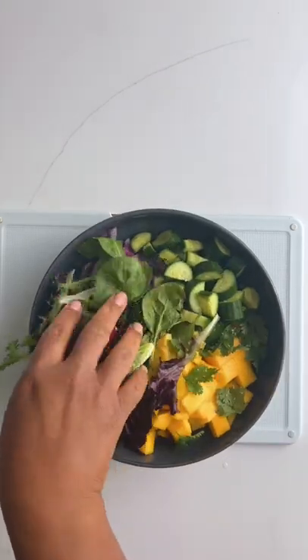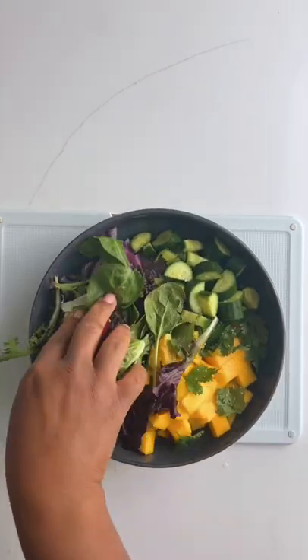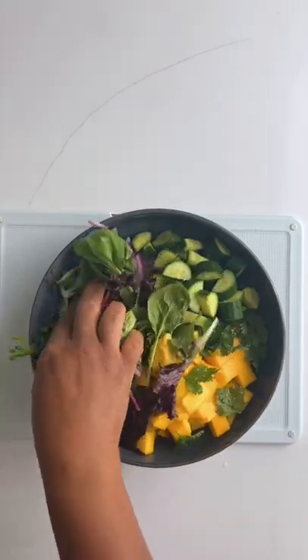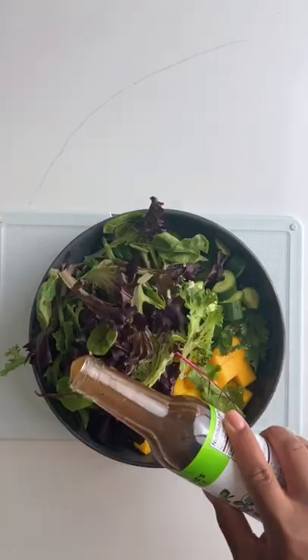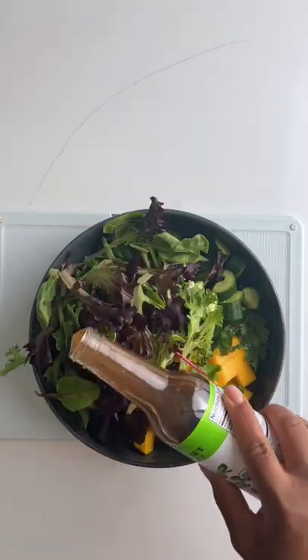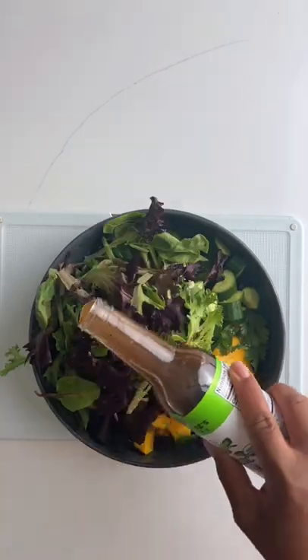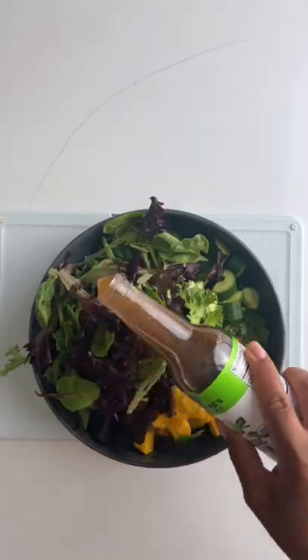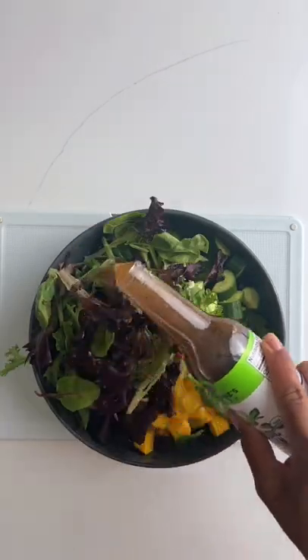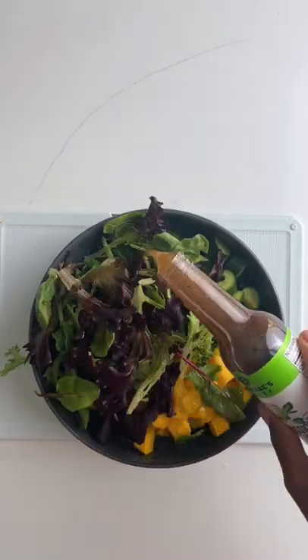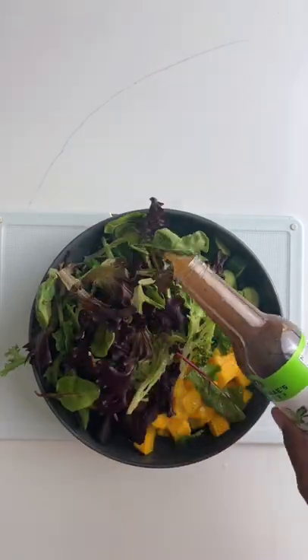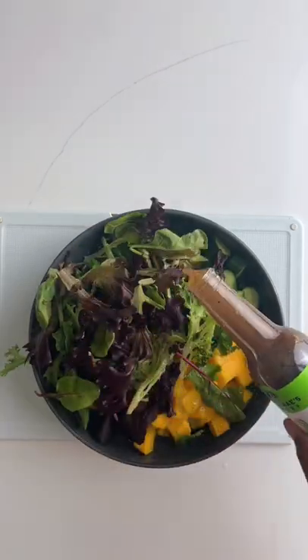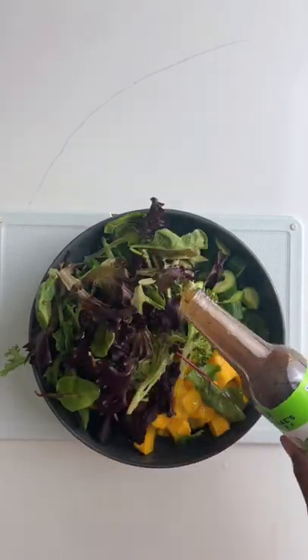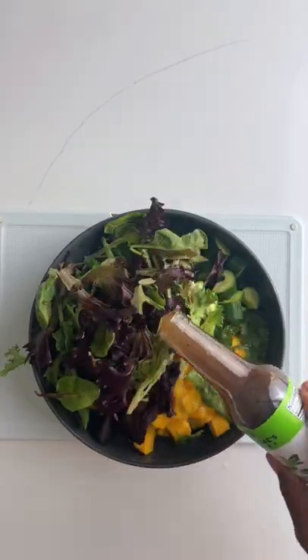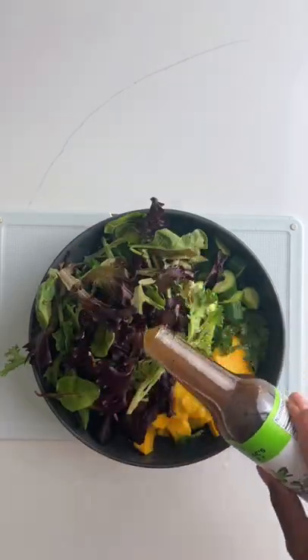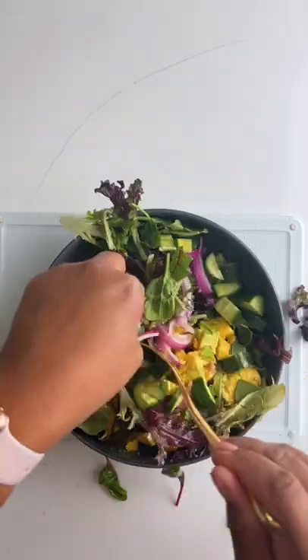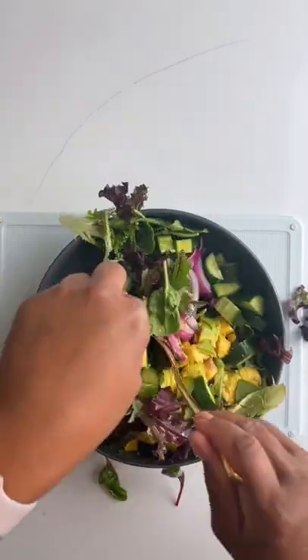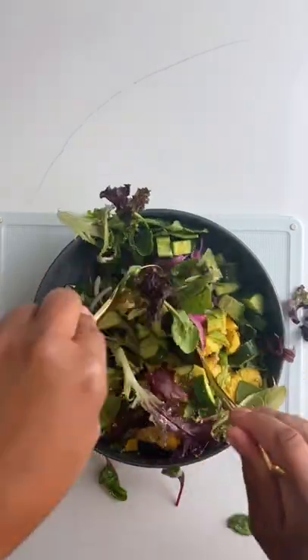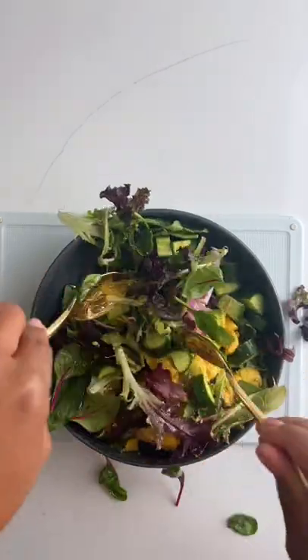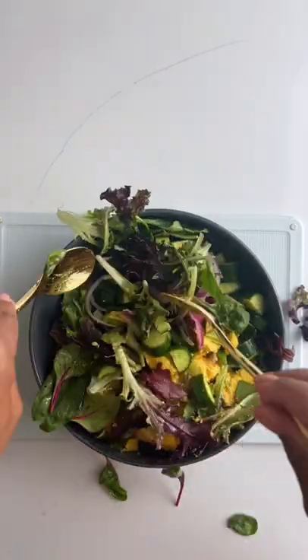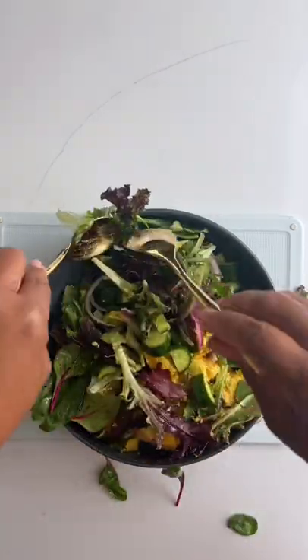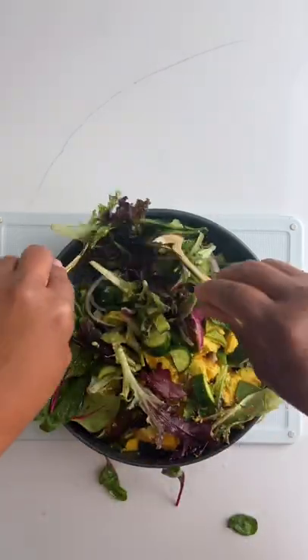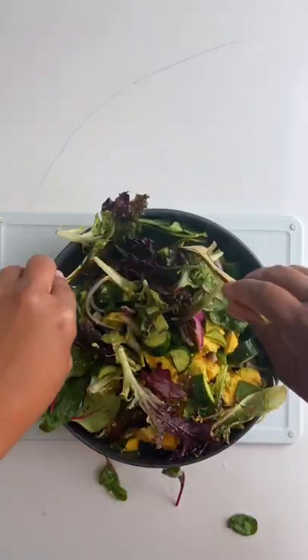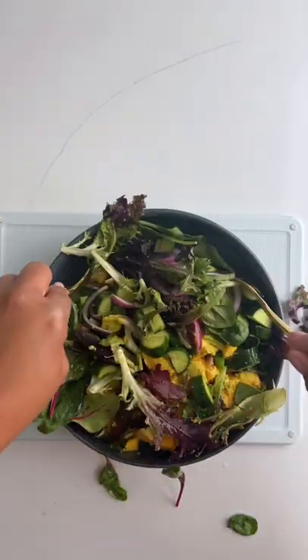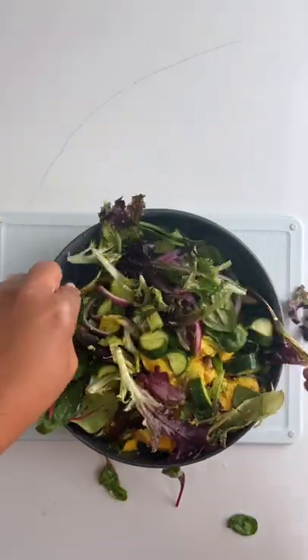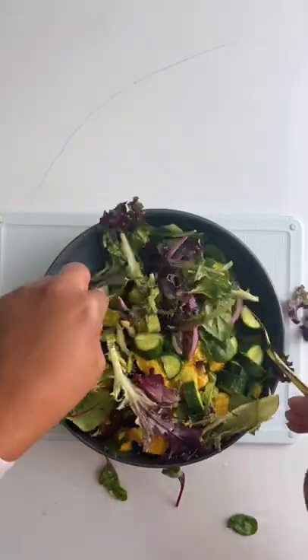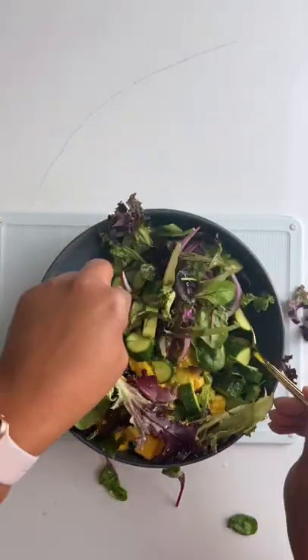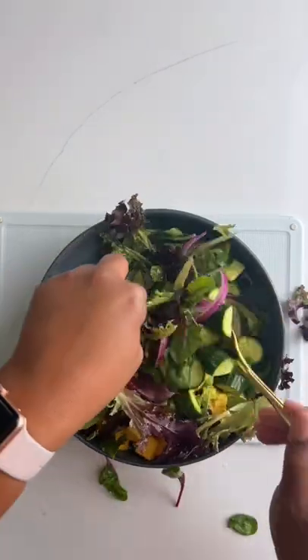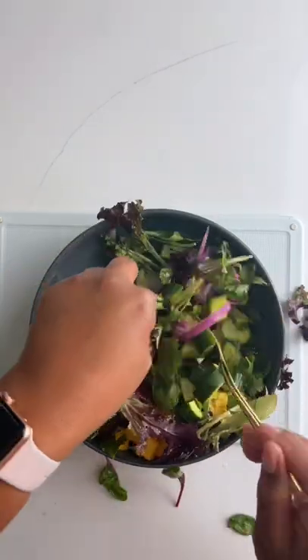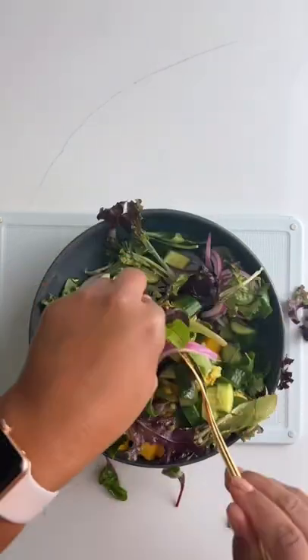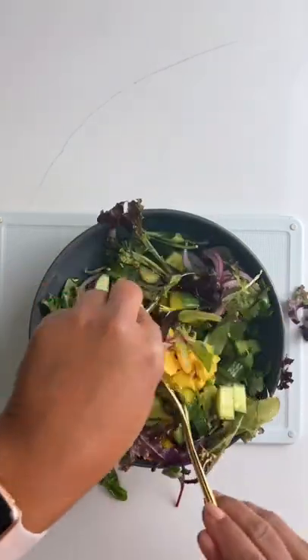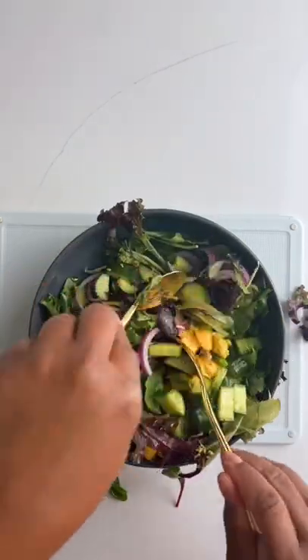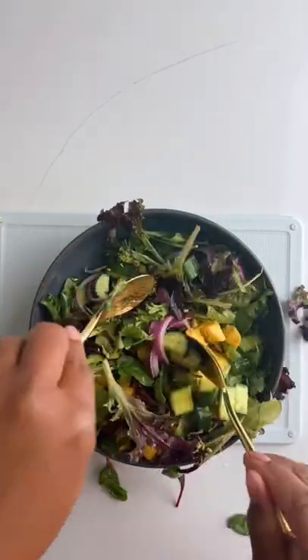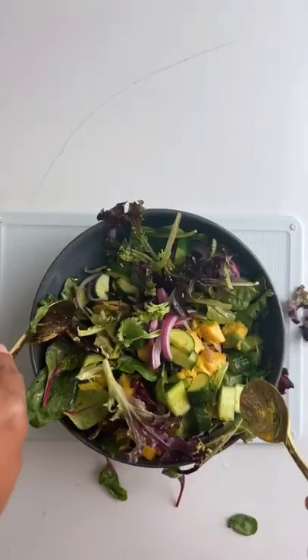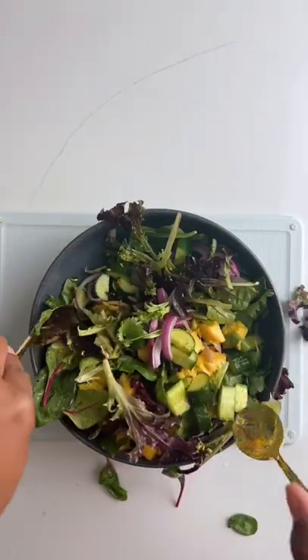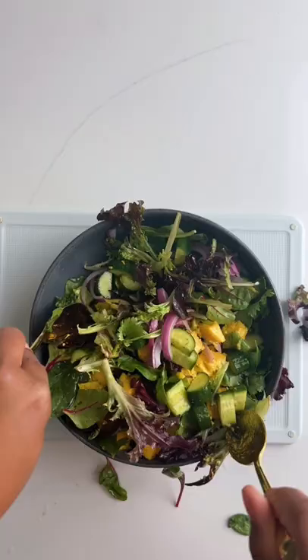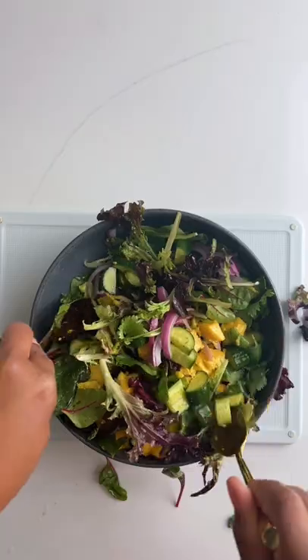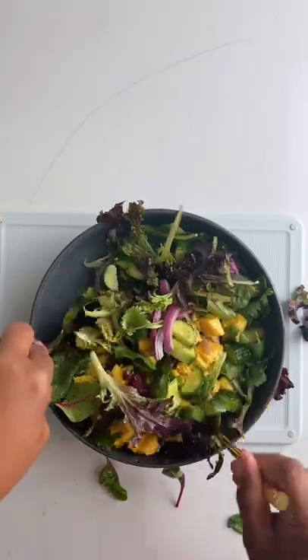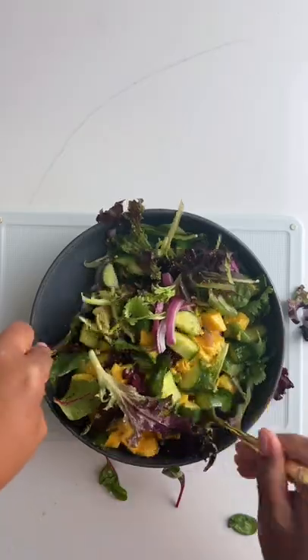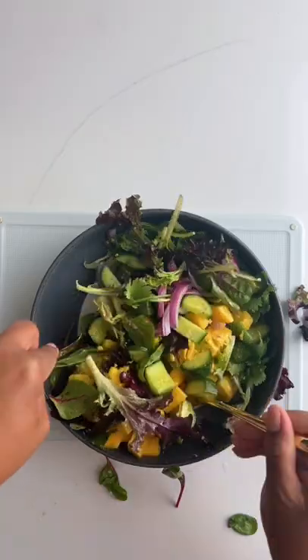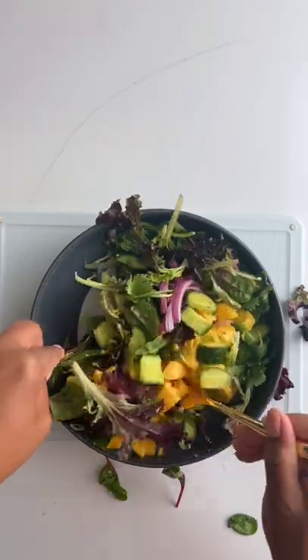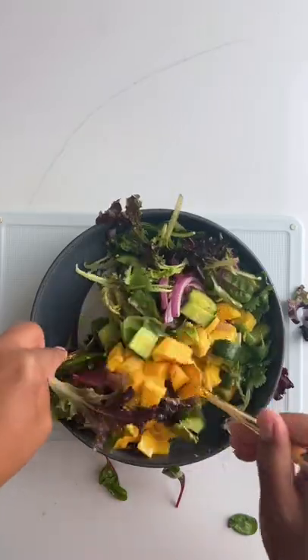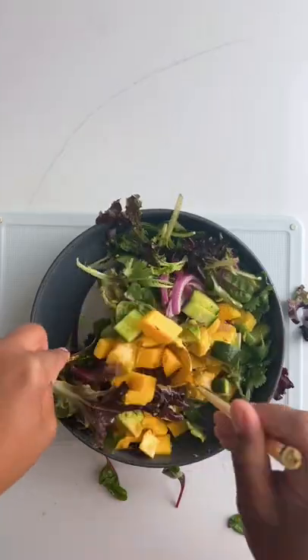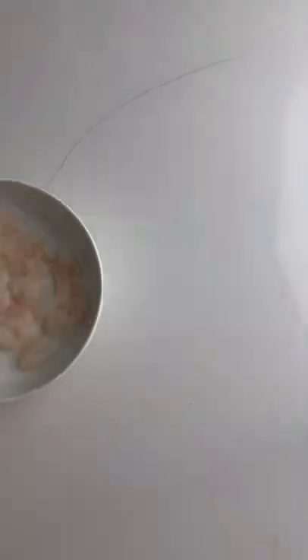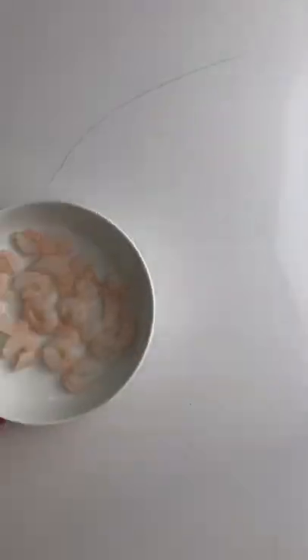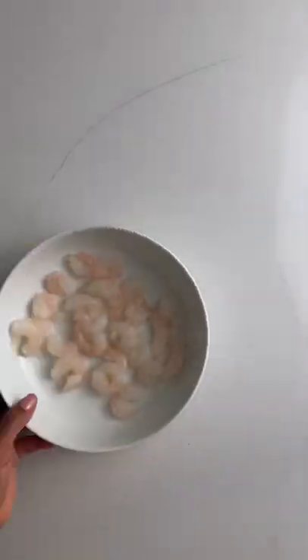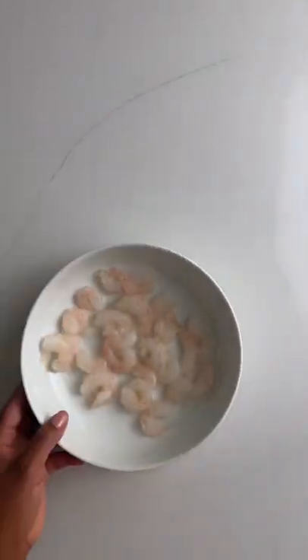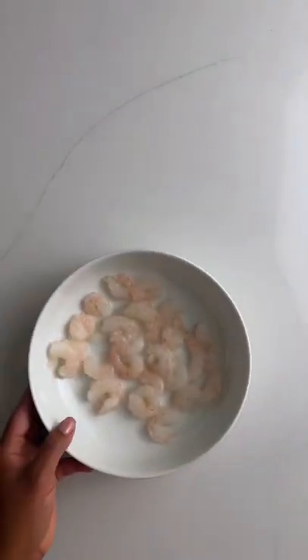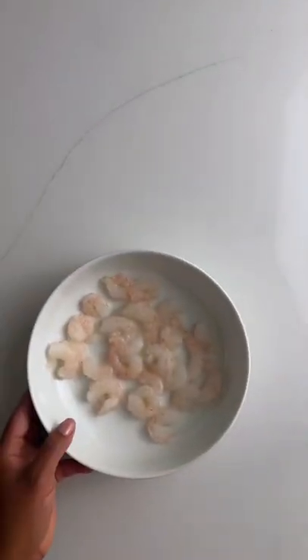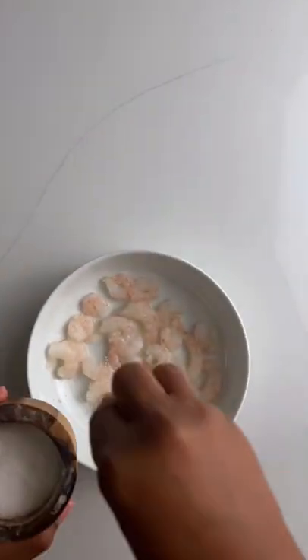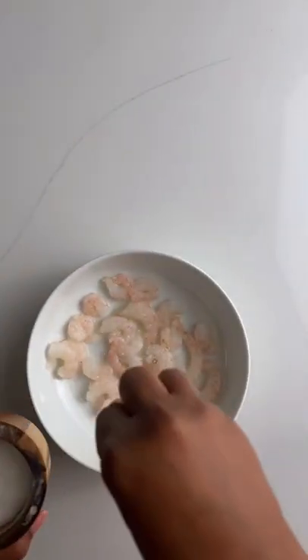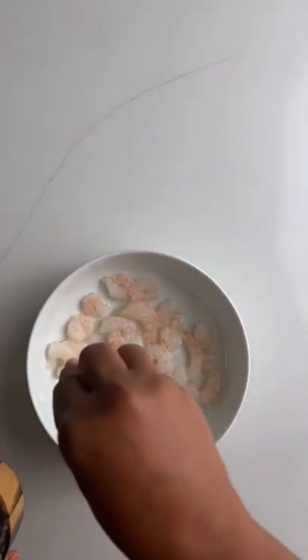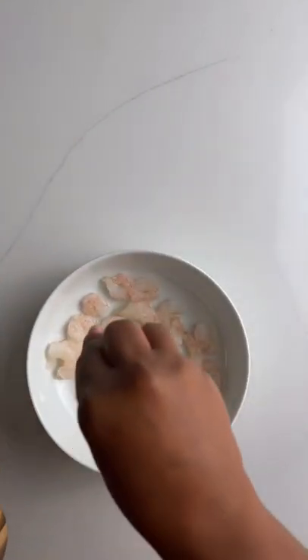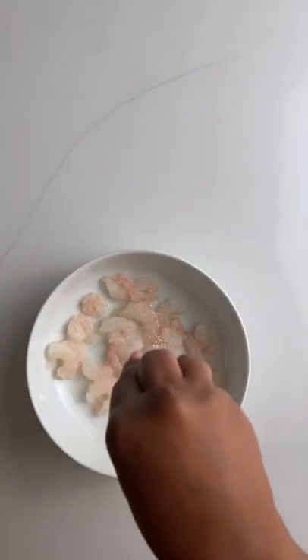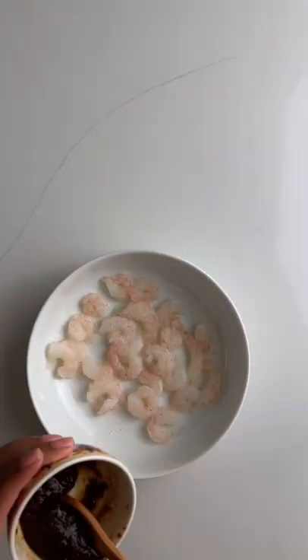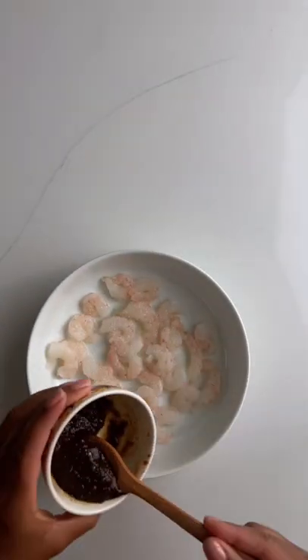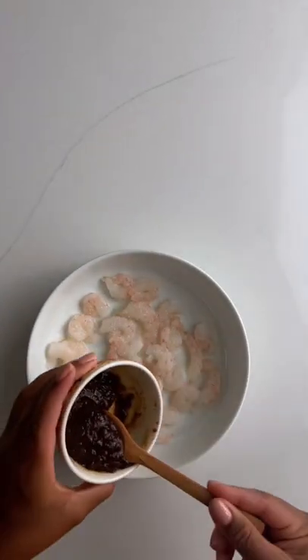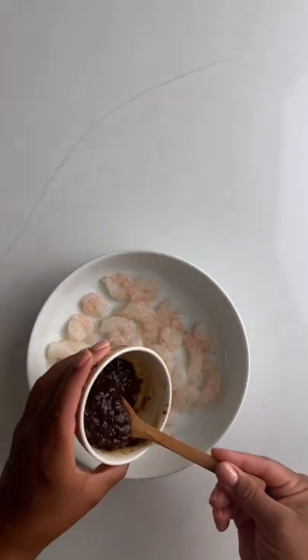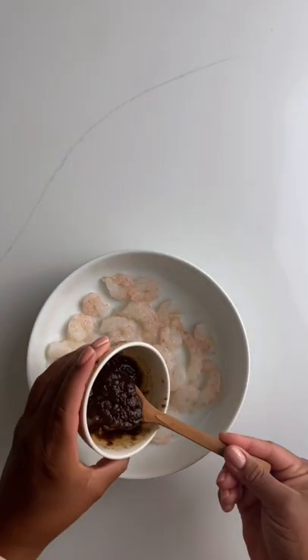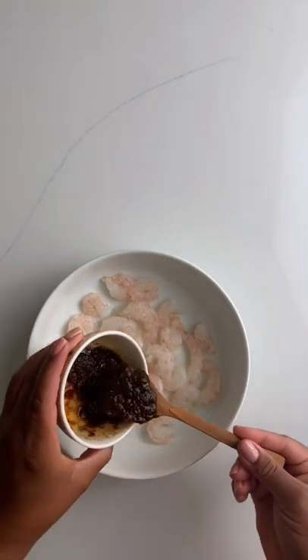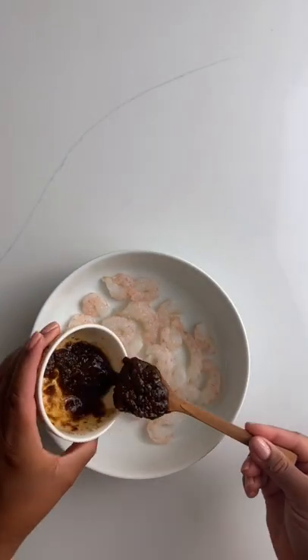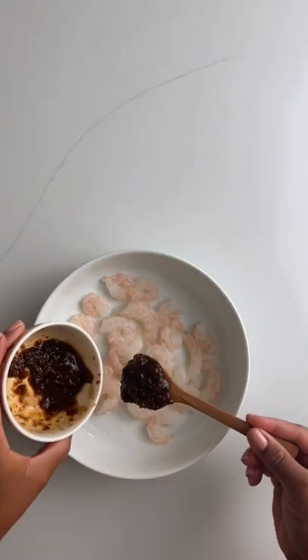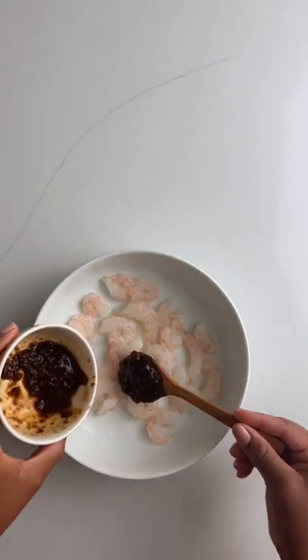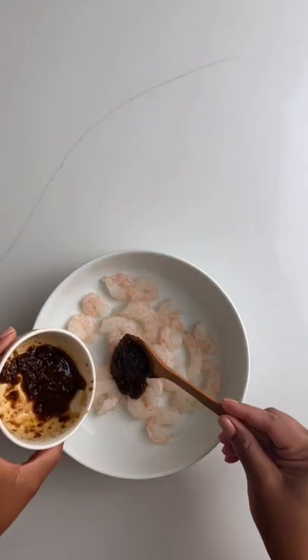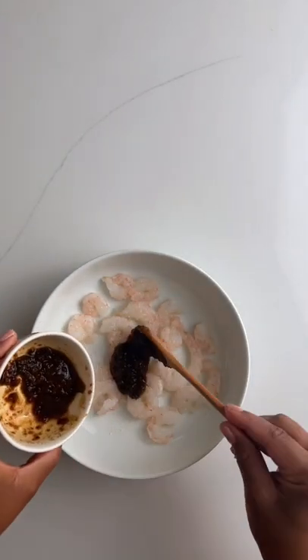I'm such a seasonal eater. I mean I eat soup year round even in the heat of summer, but I just can't do salads in the winter, so I'm living for this right now.